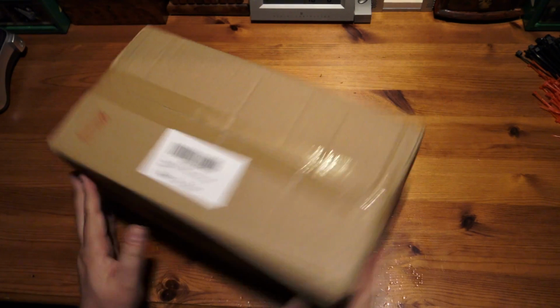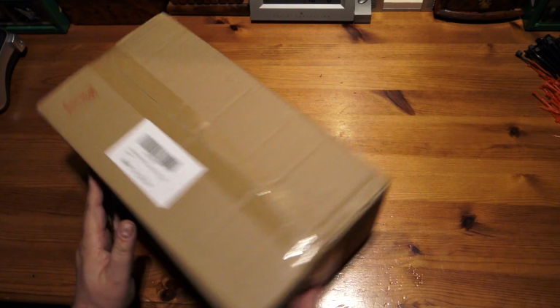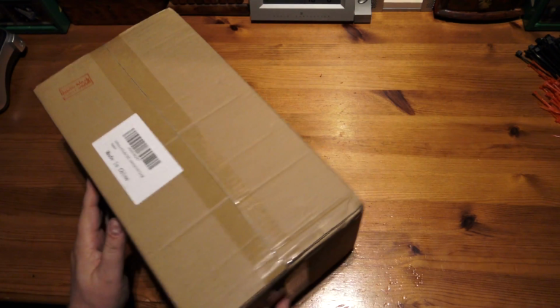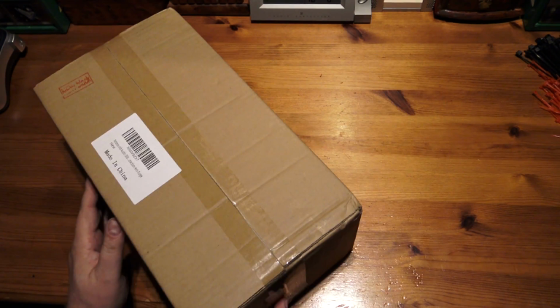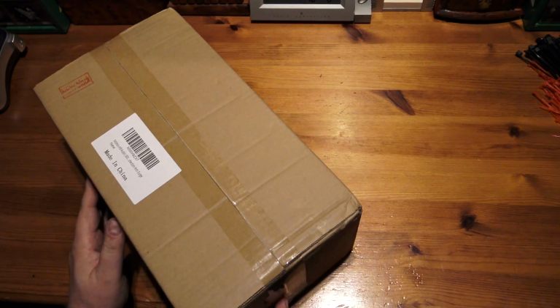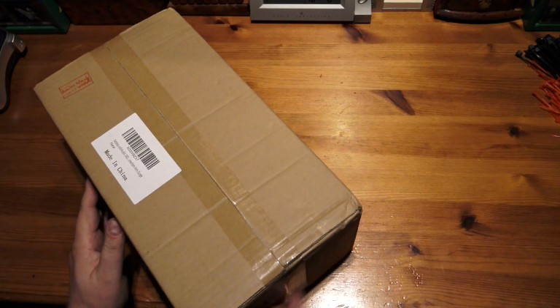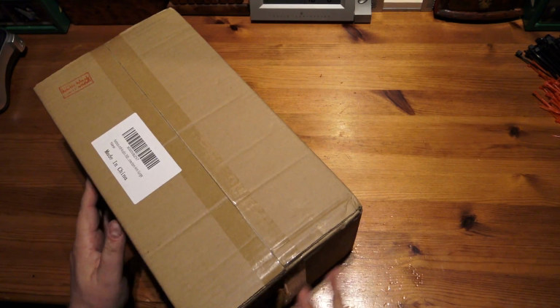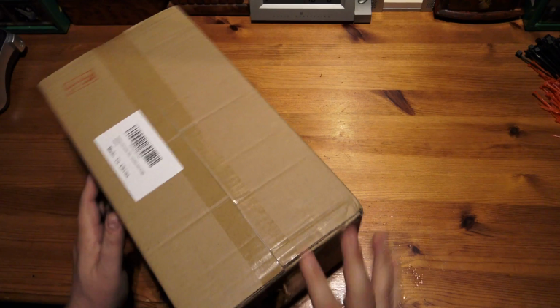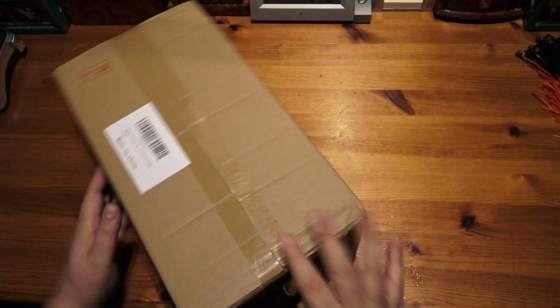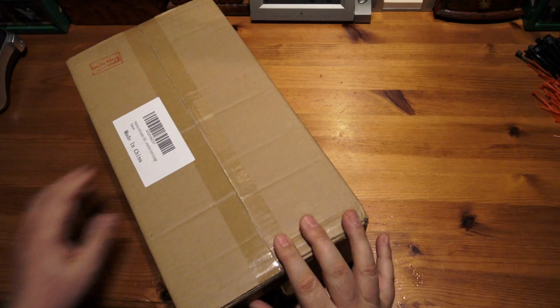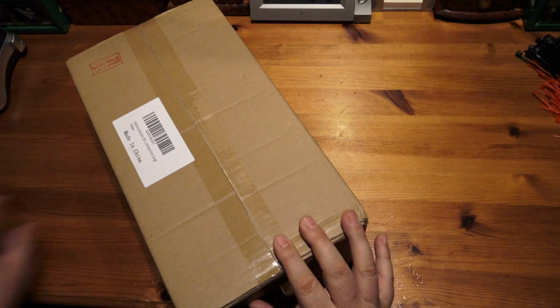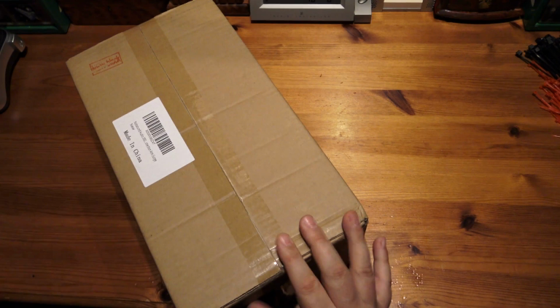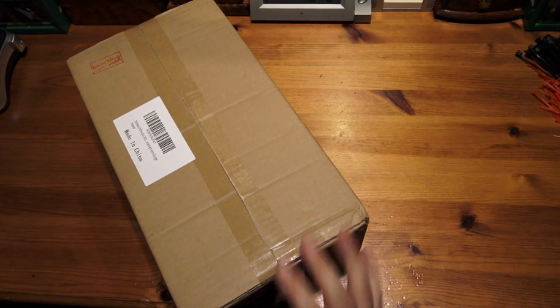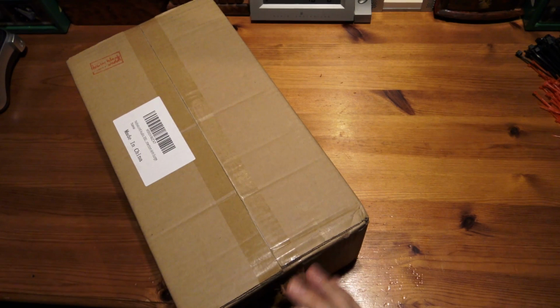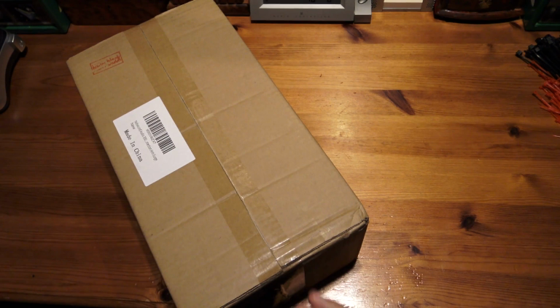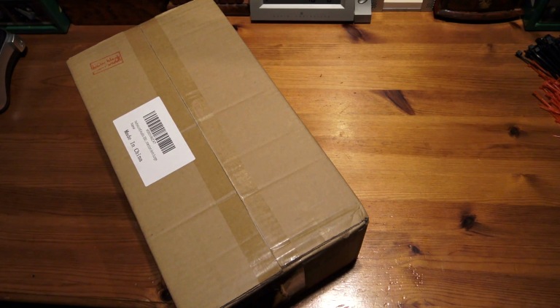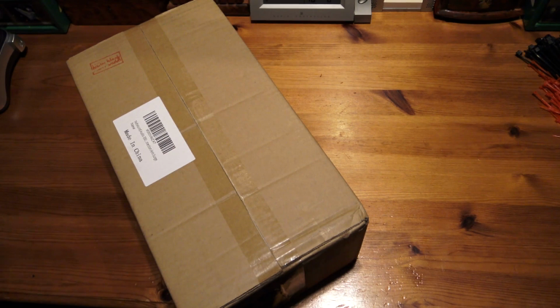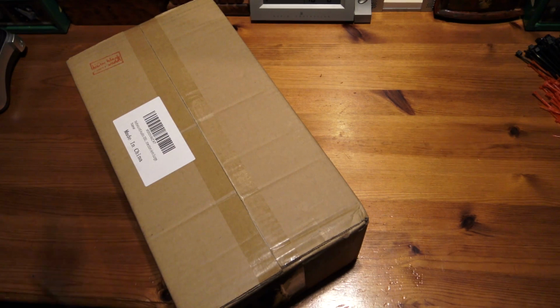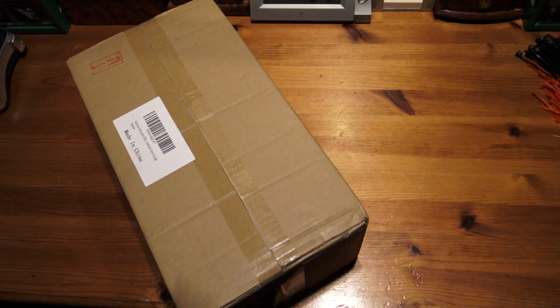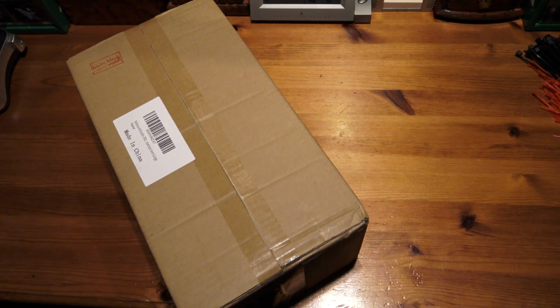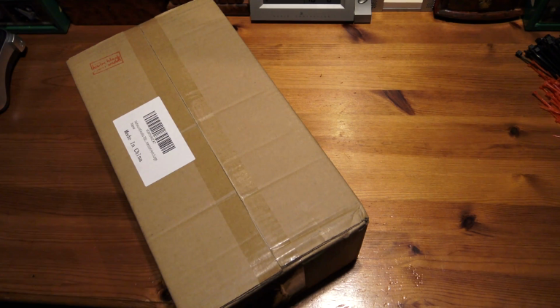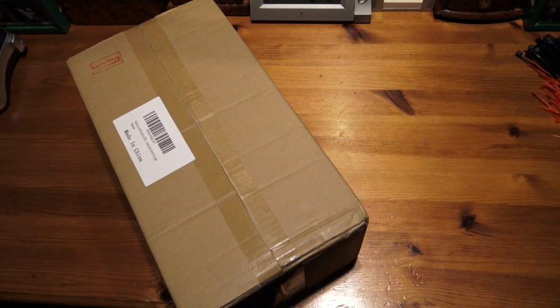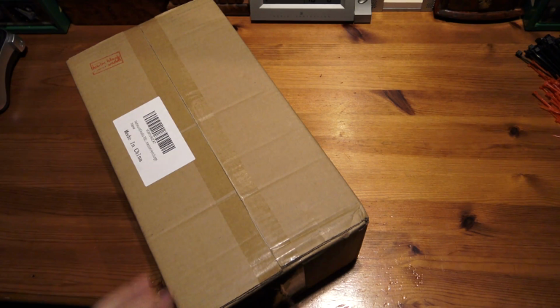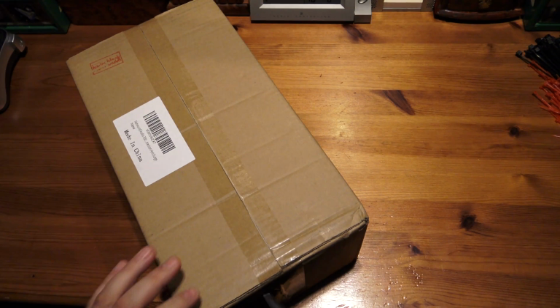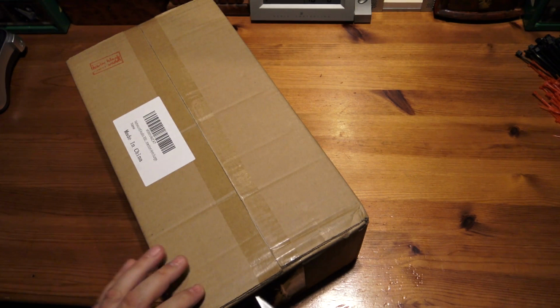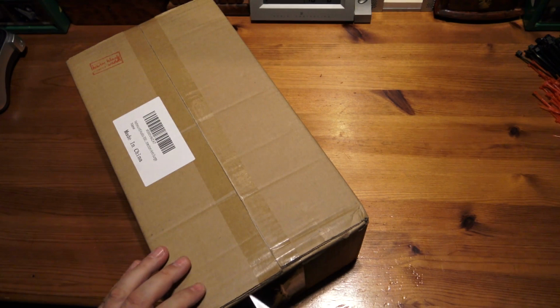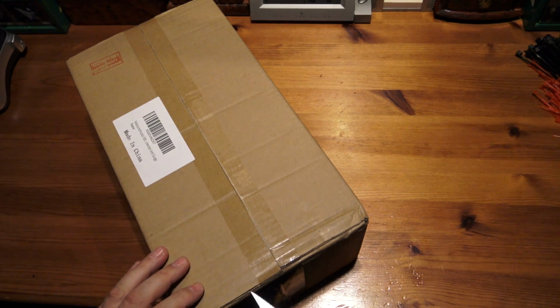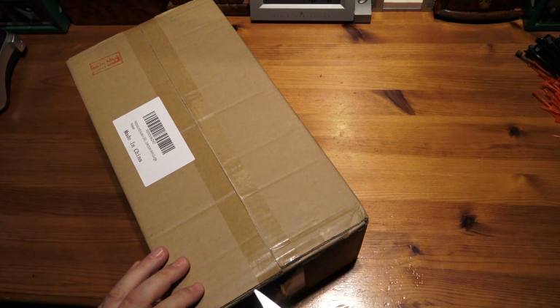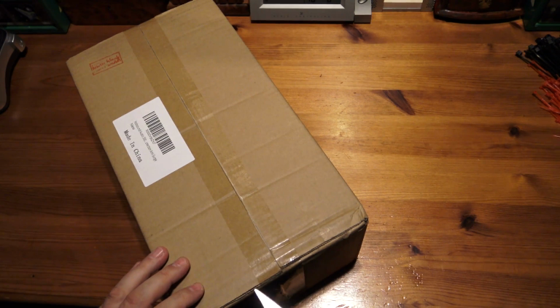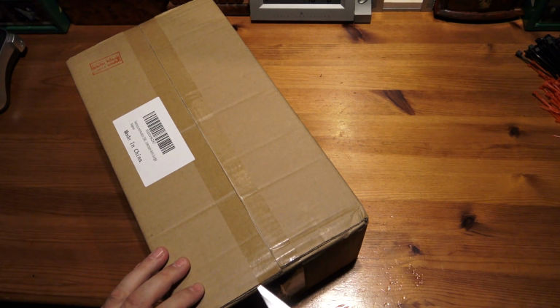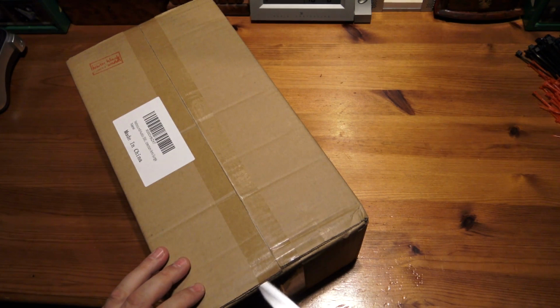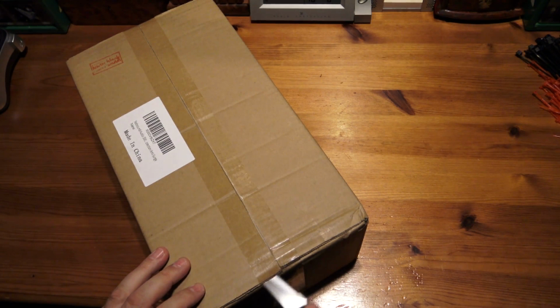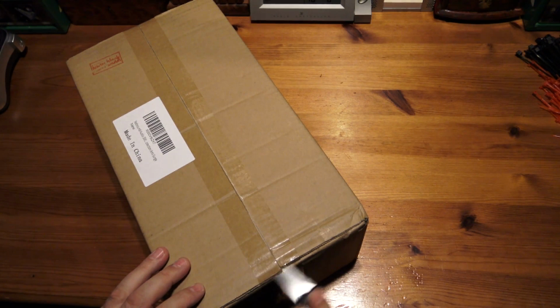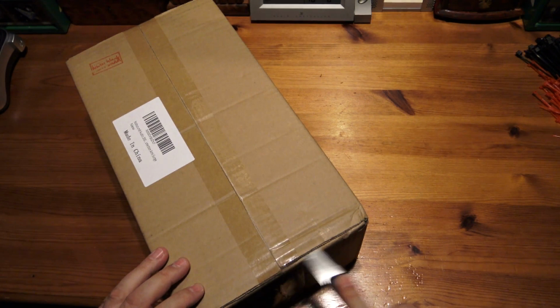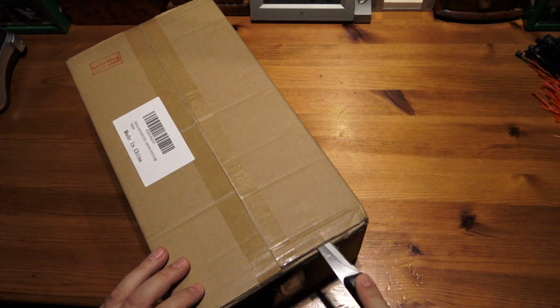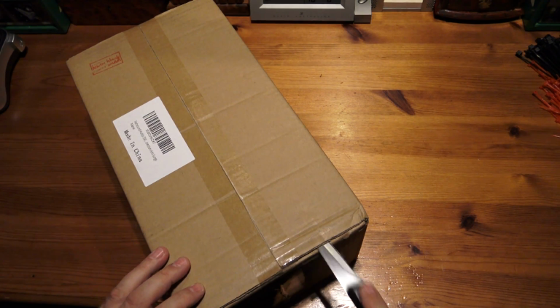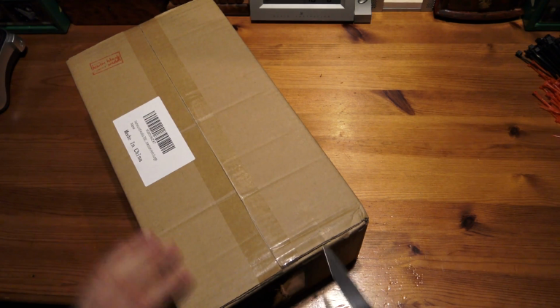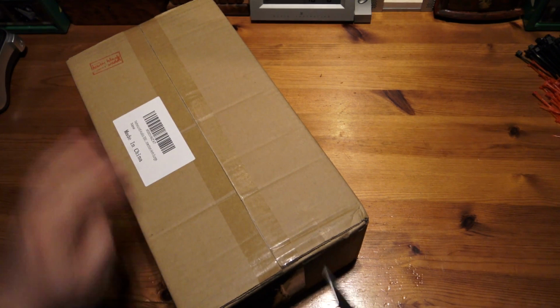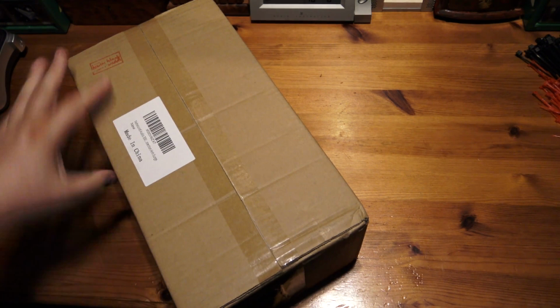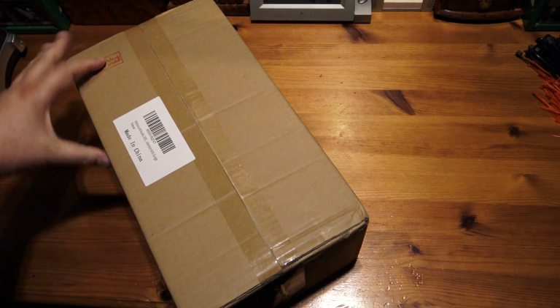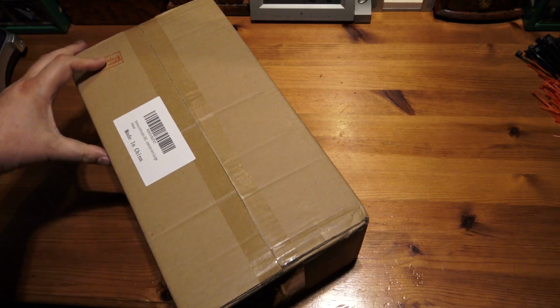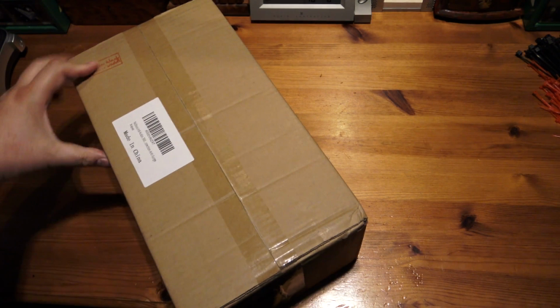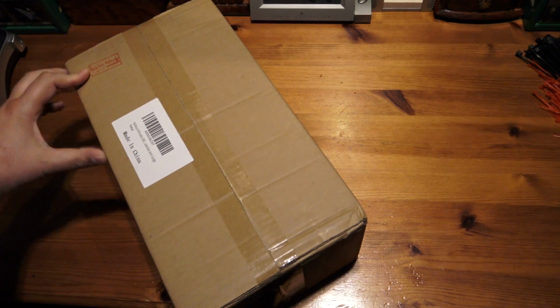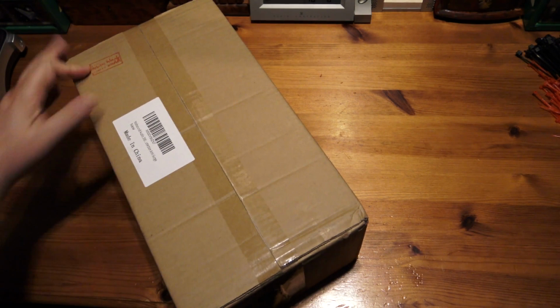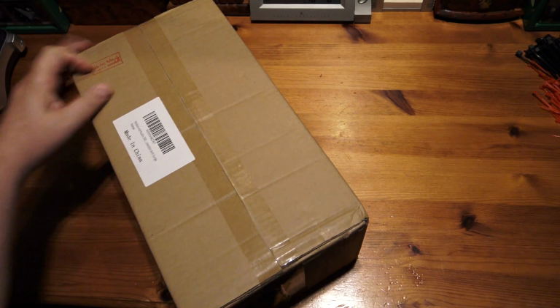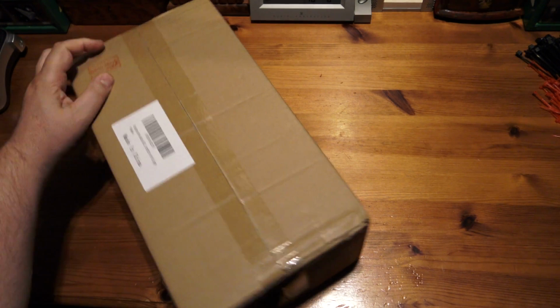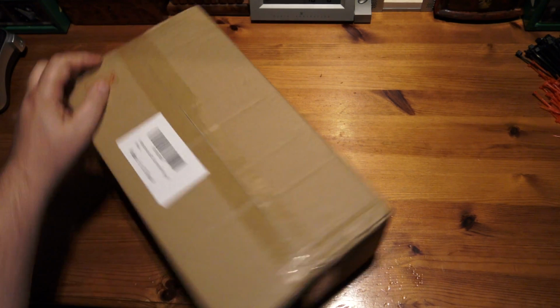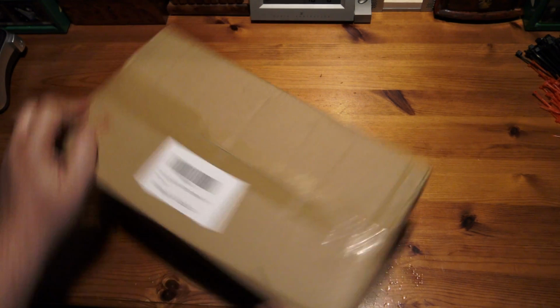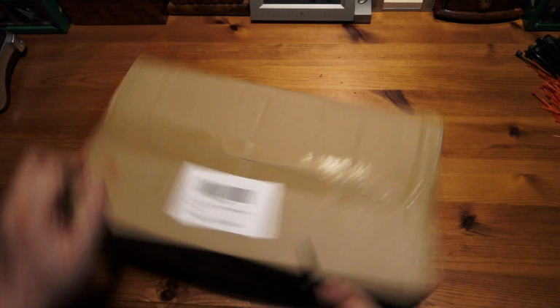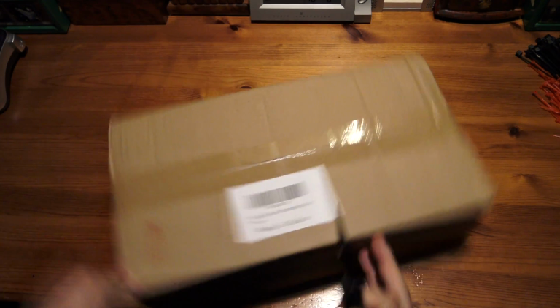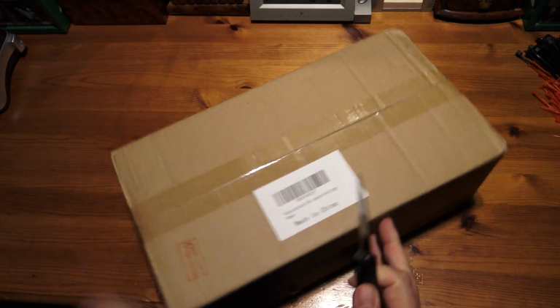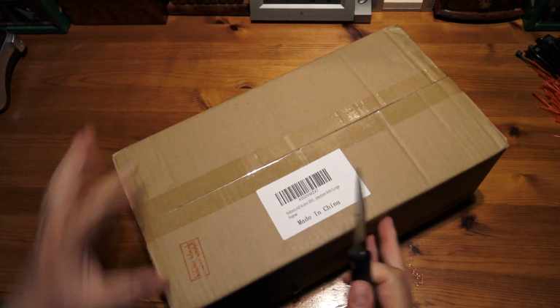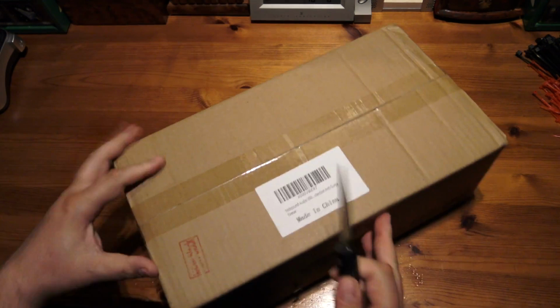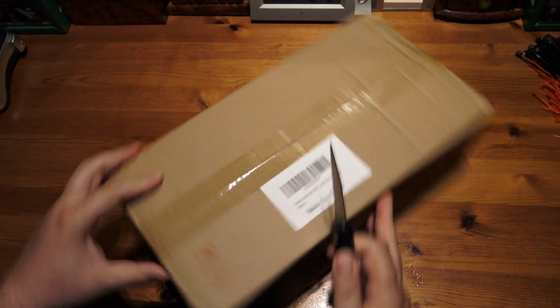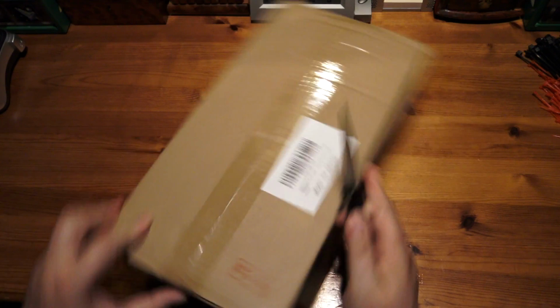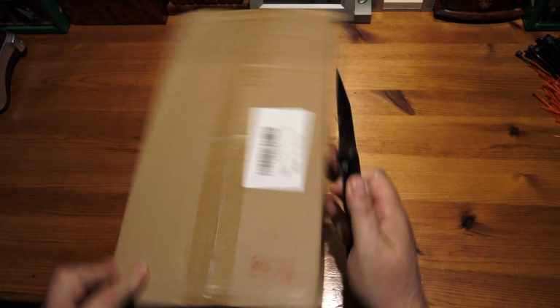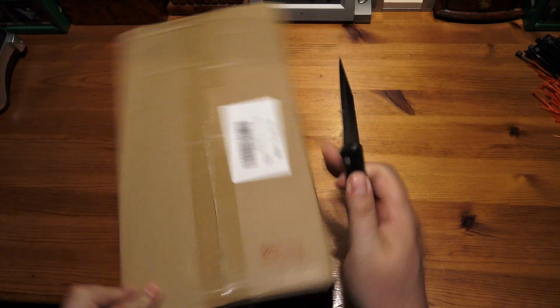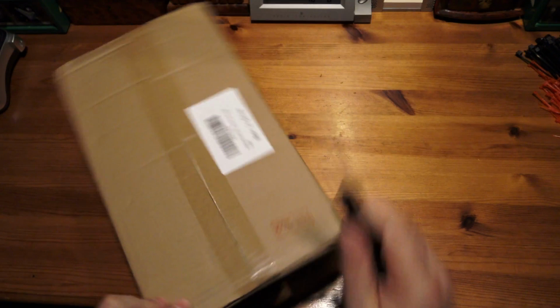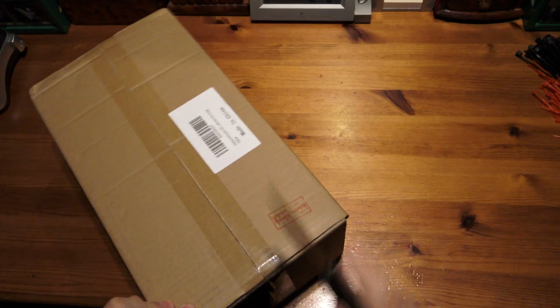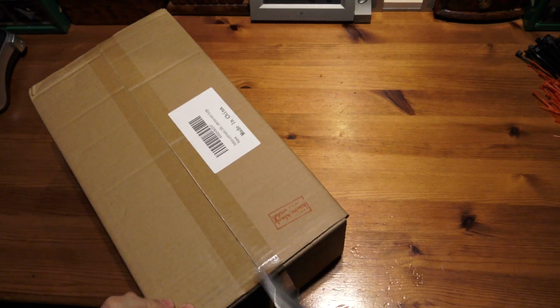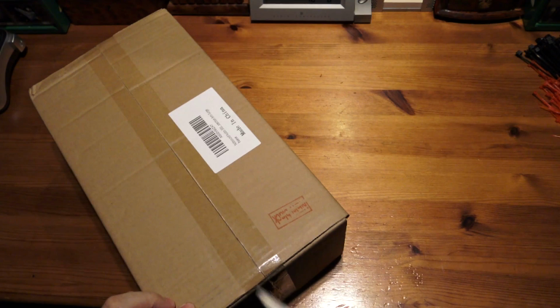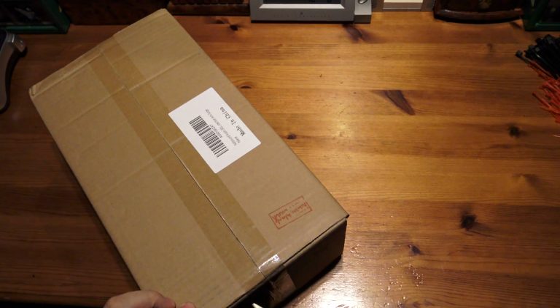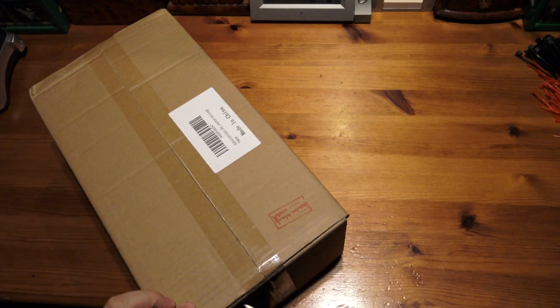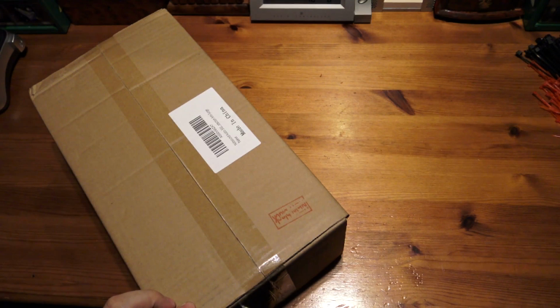Well, there we are. Let's have a look inside the box and see what we've got.